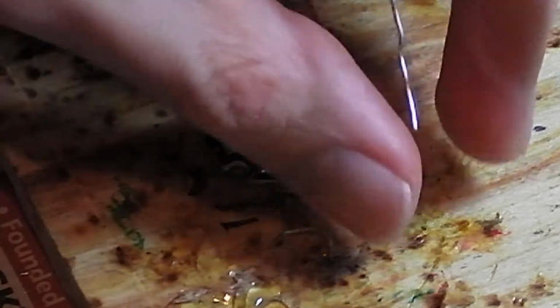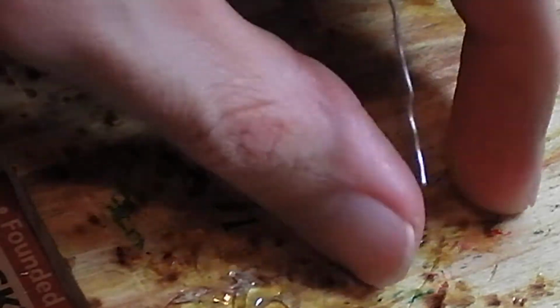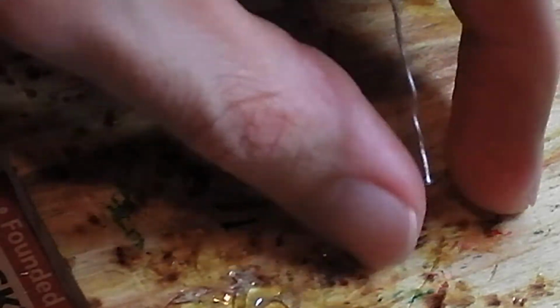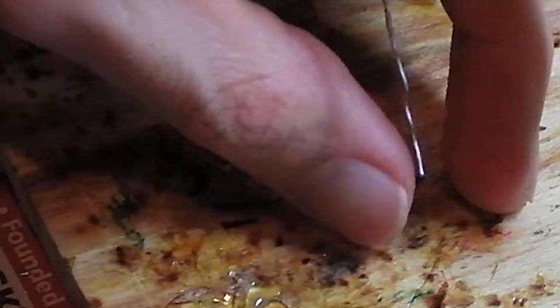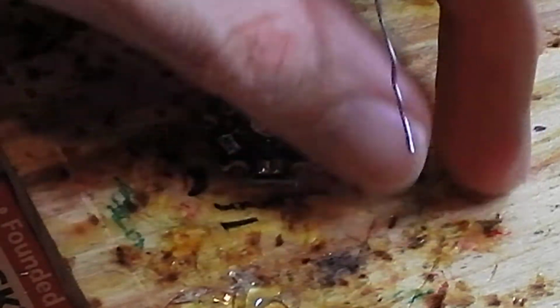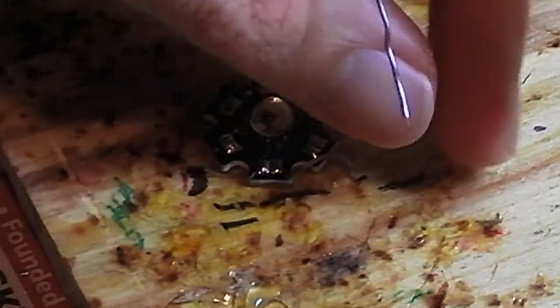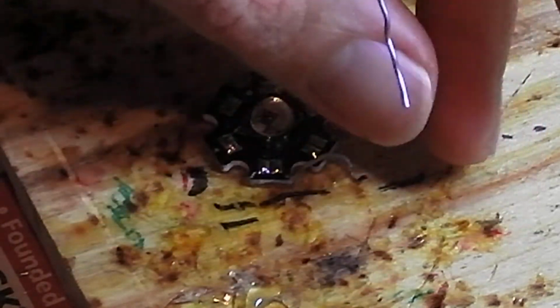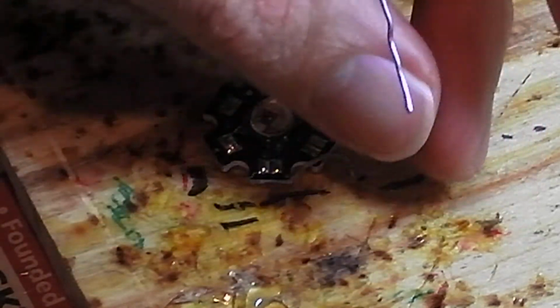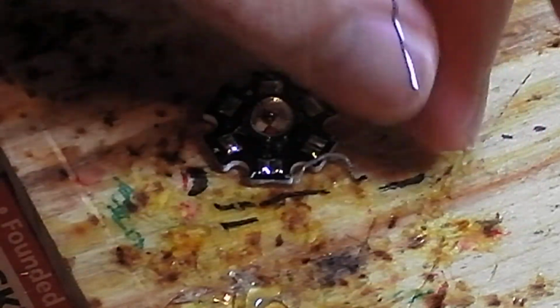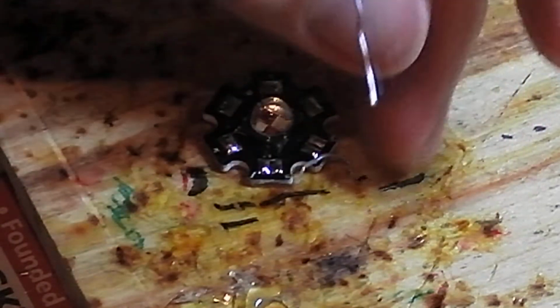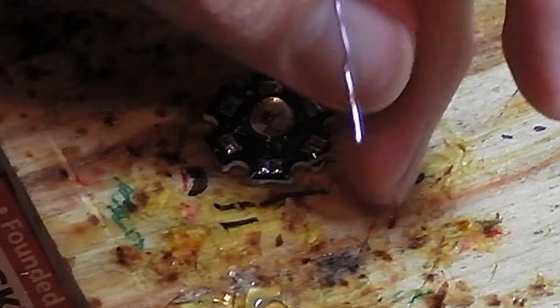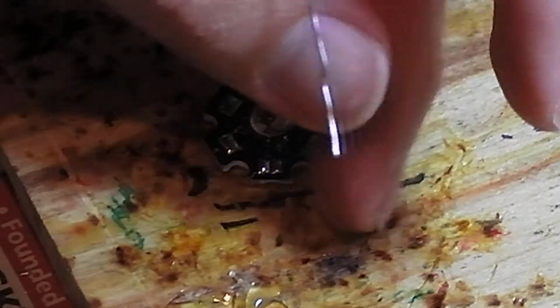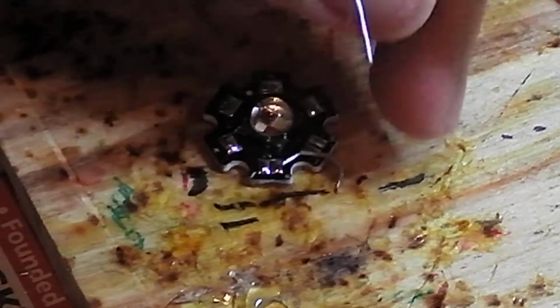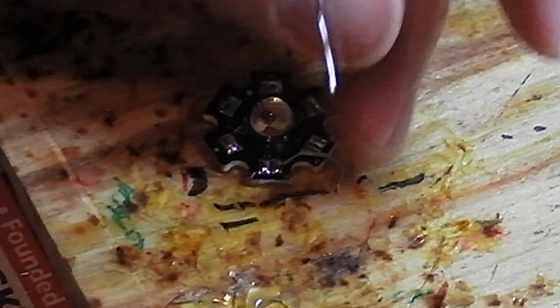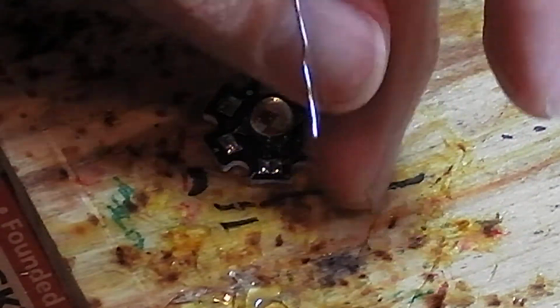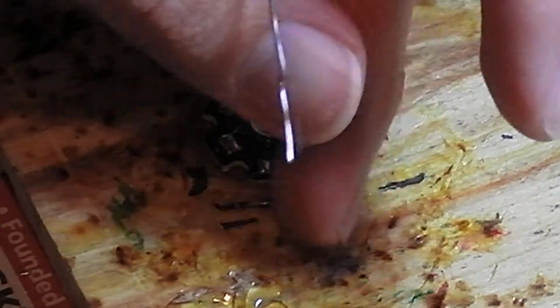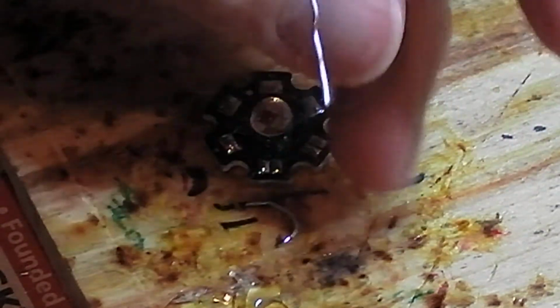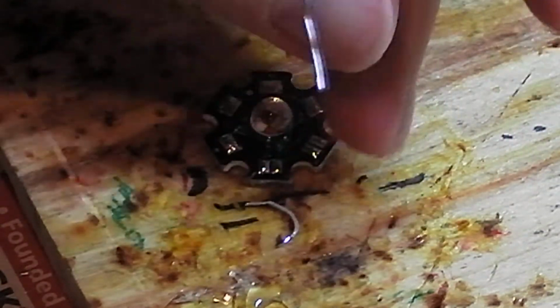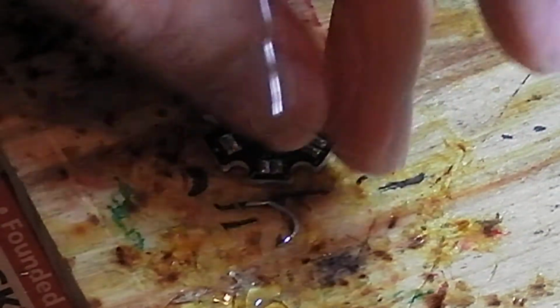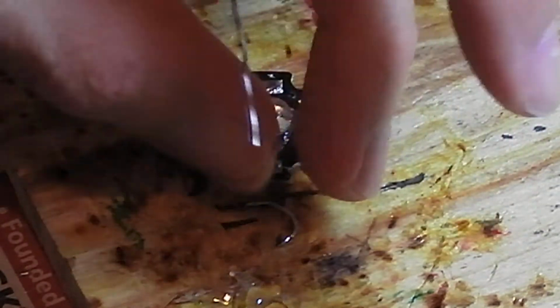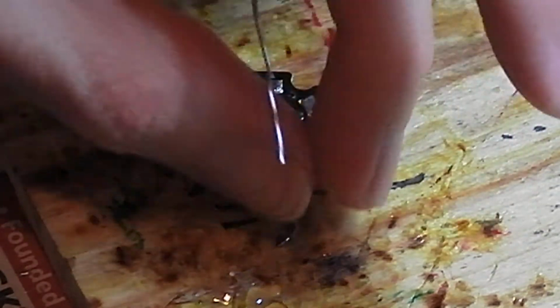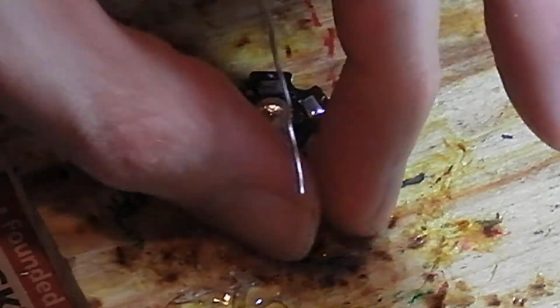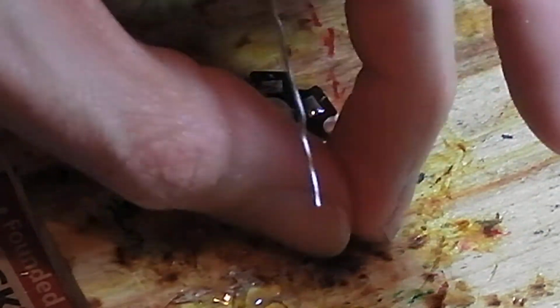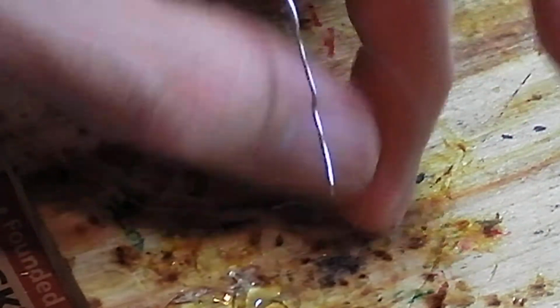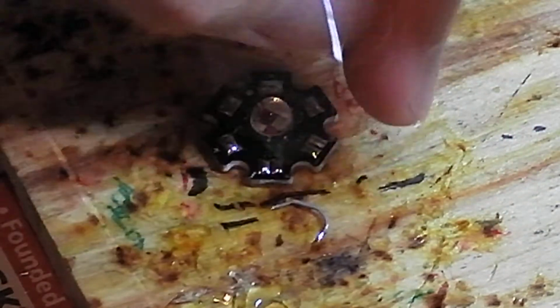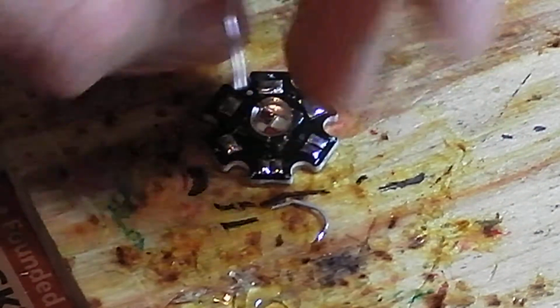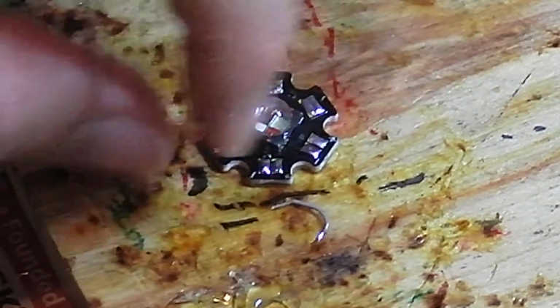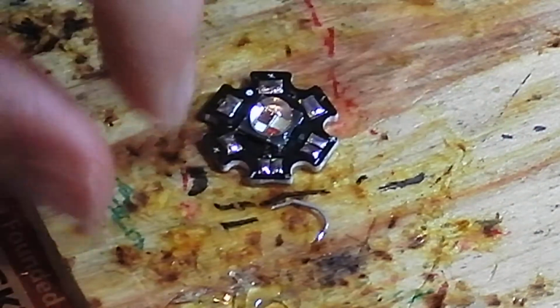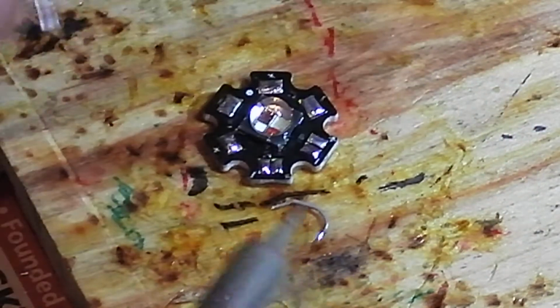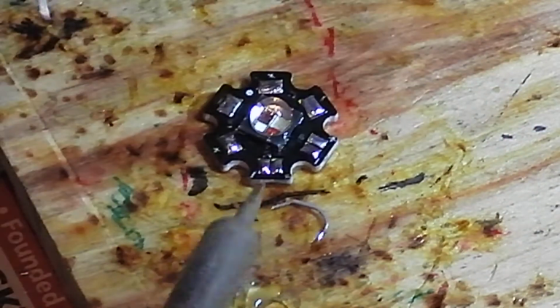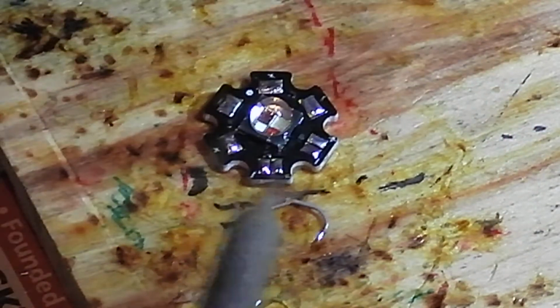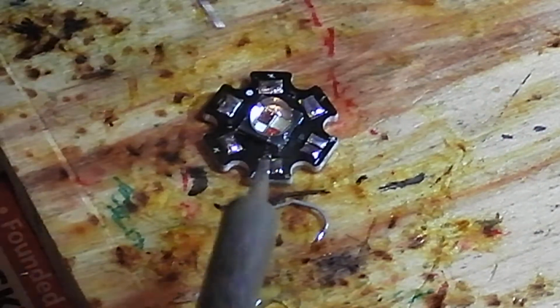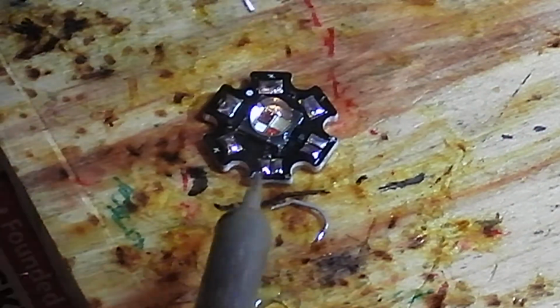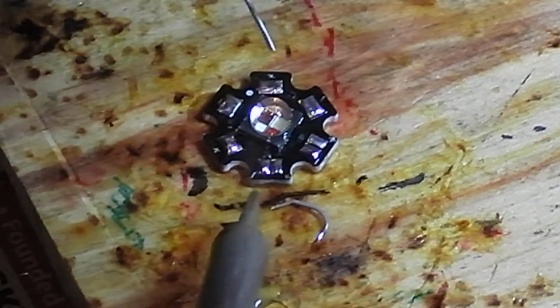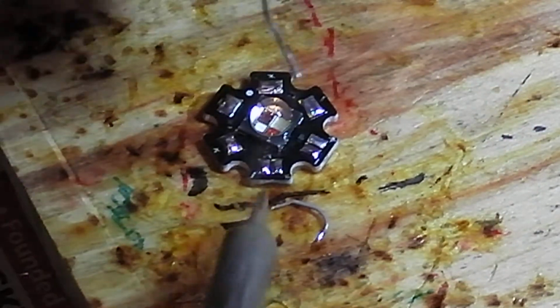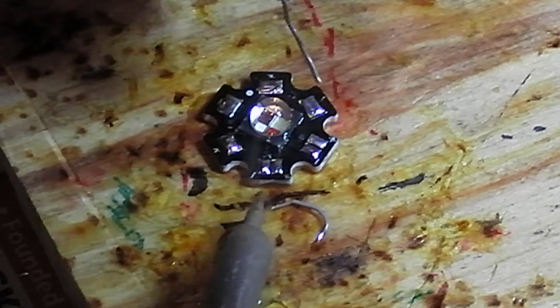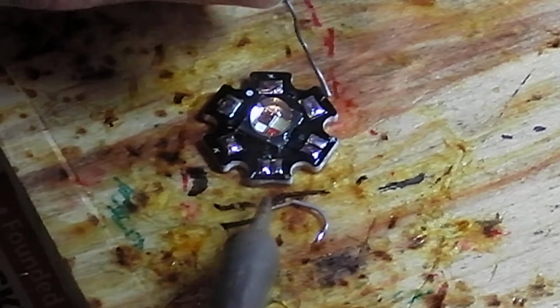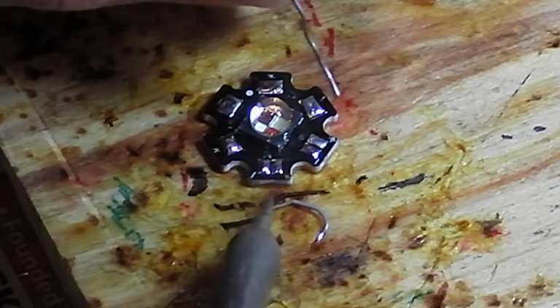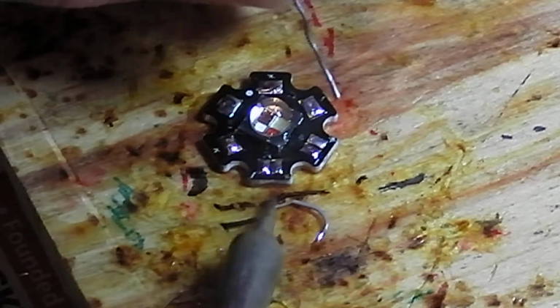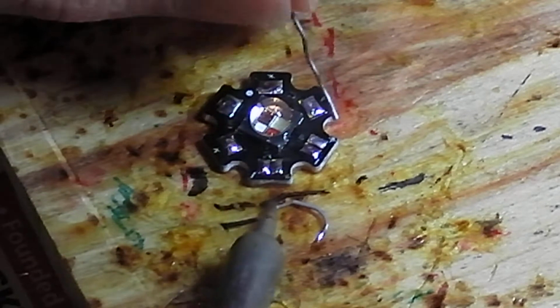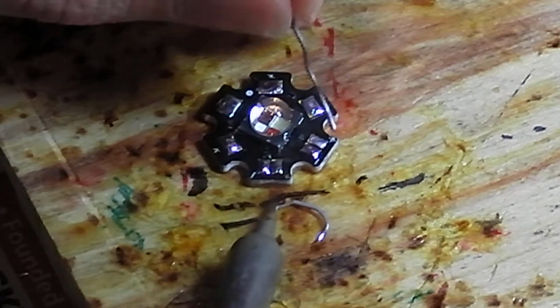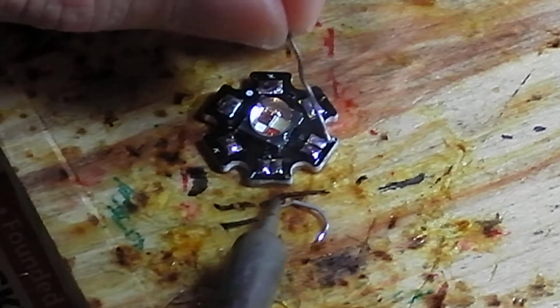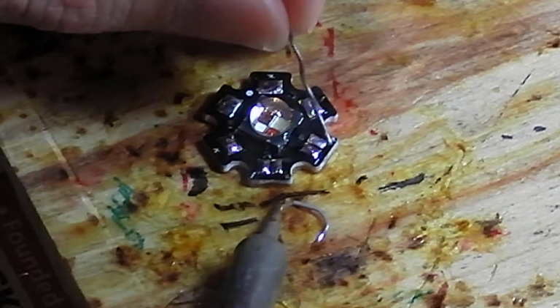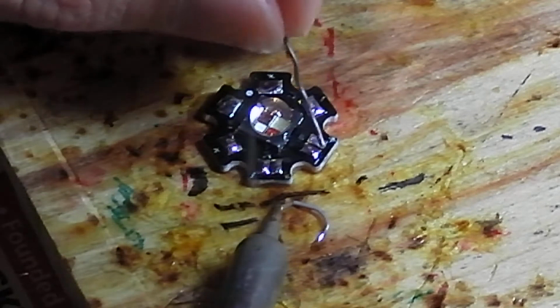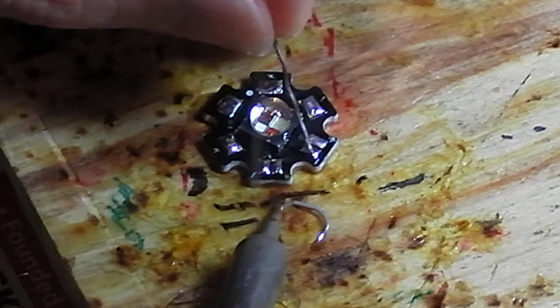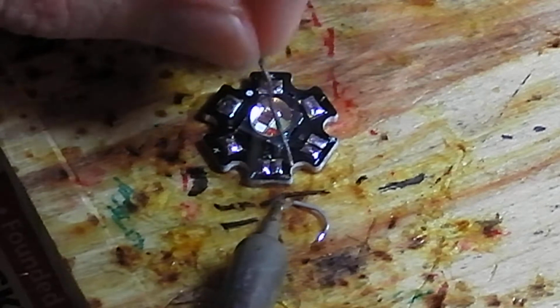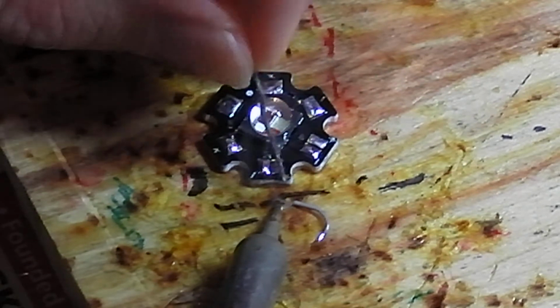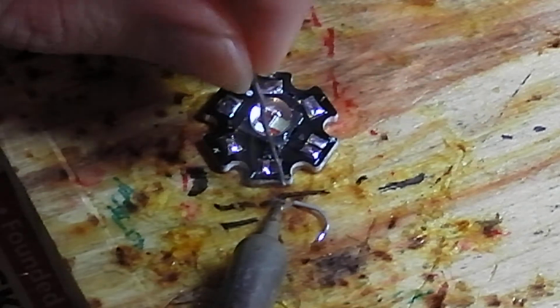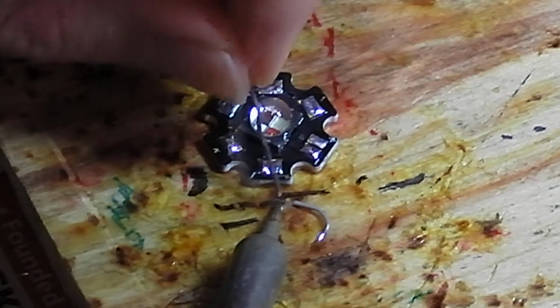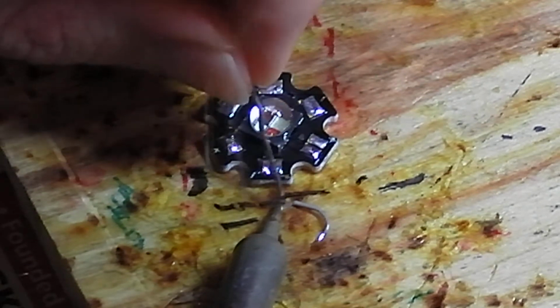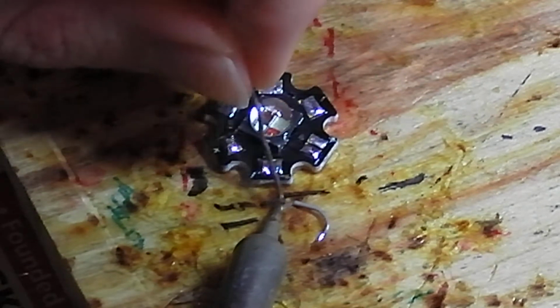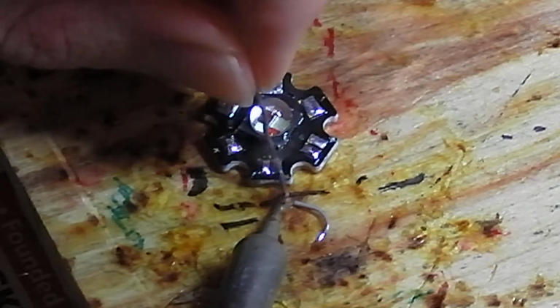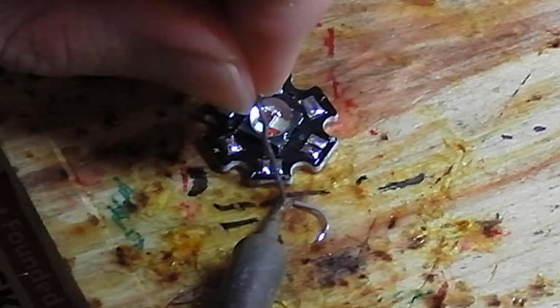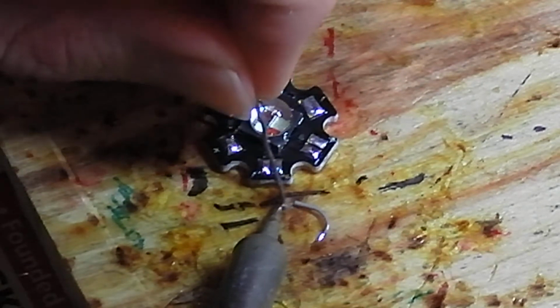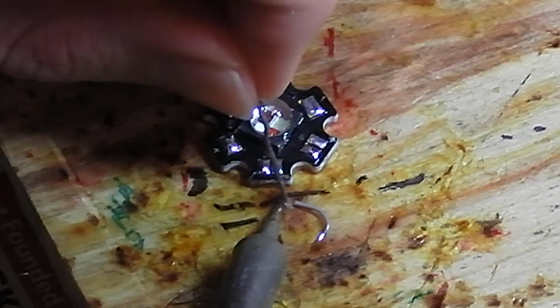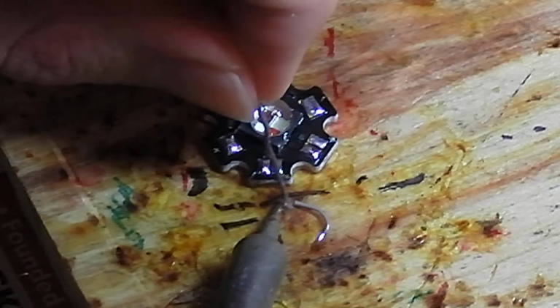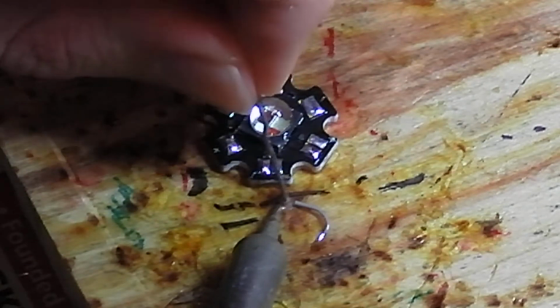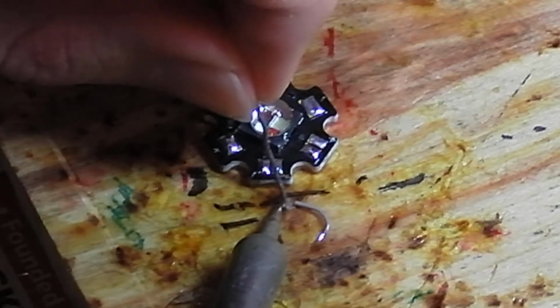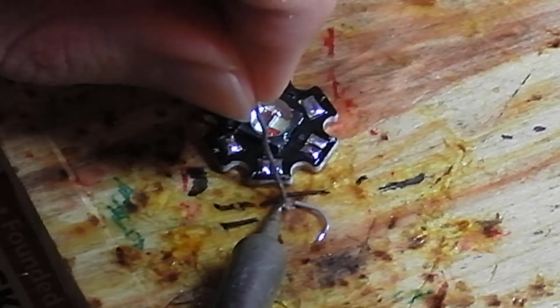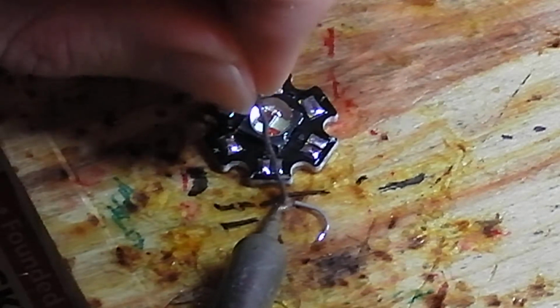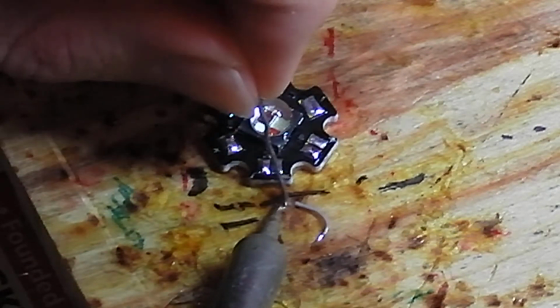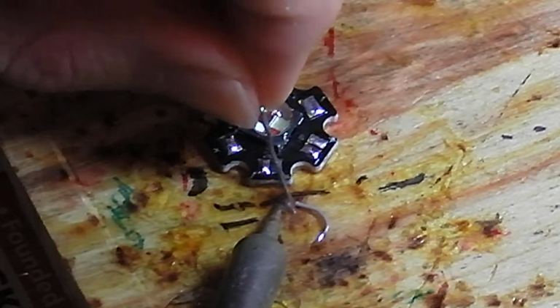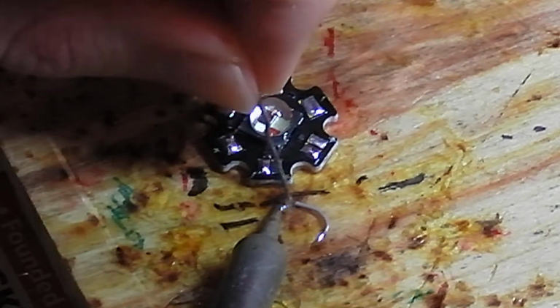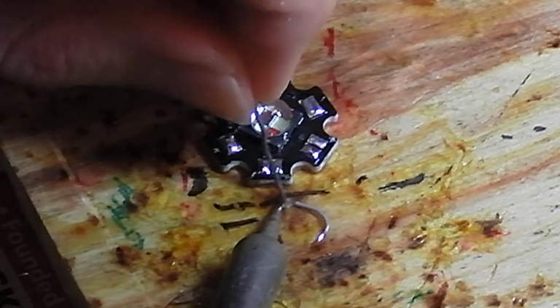This is really small, it's going to be hard to see on the video. Then tap this end and get a little solder on there too.